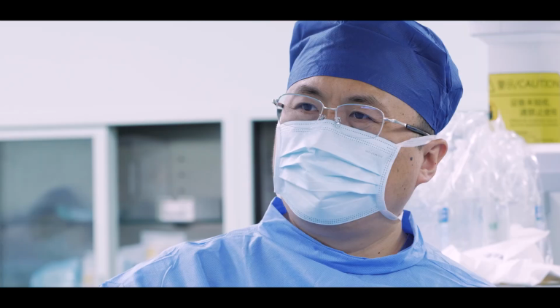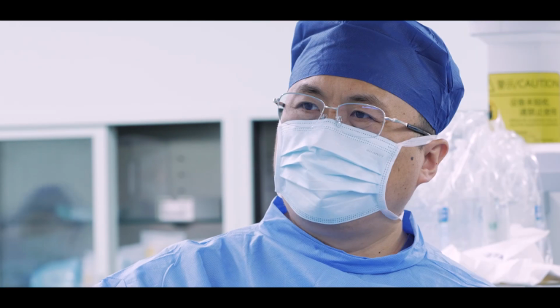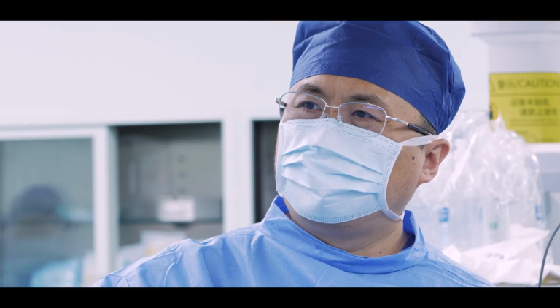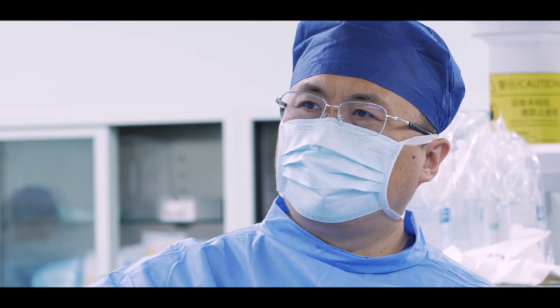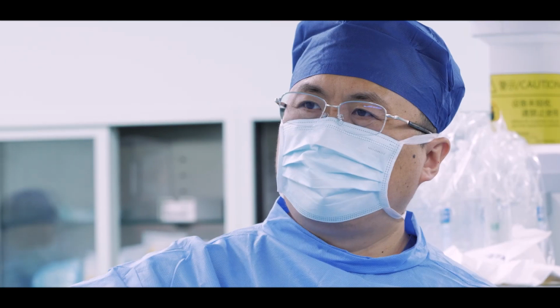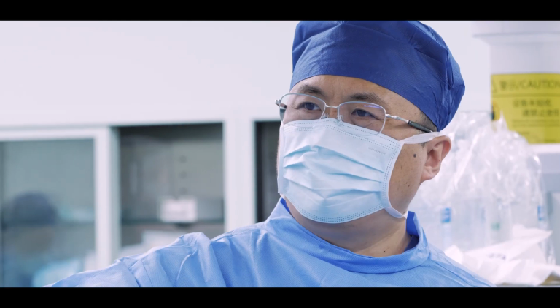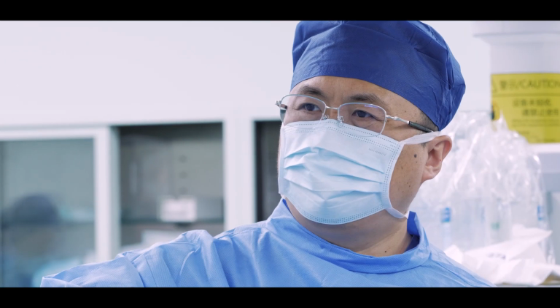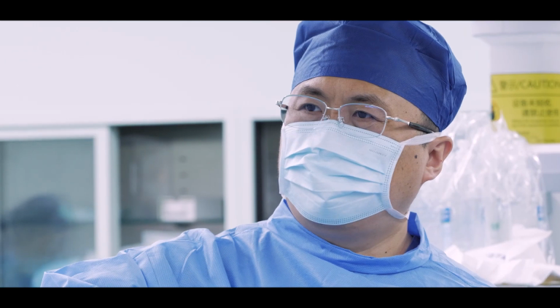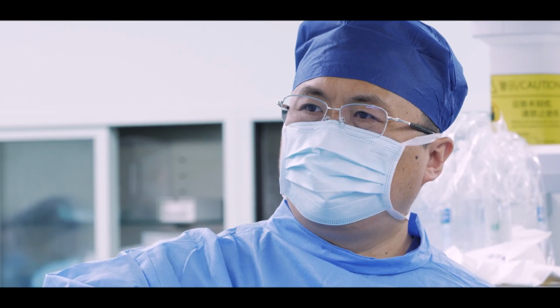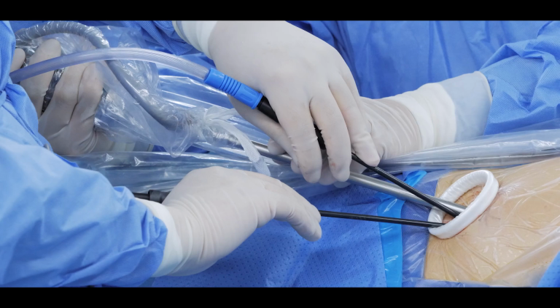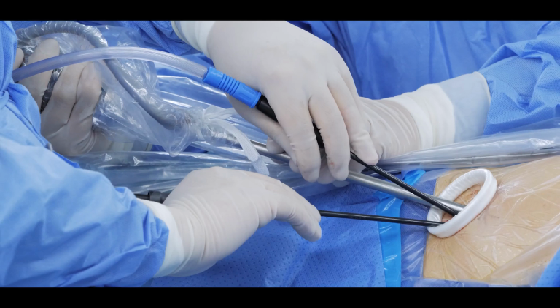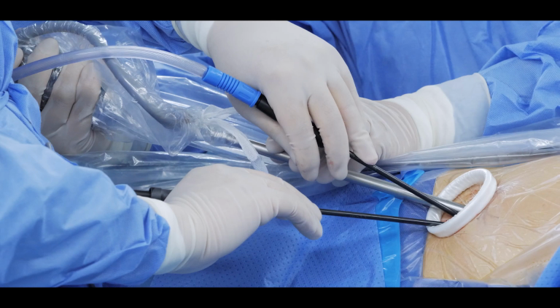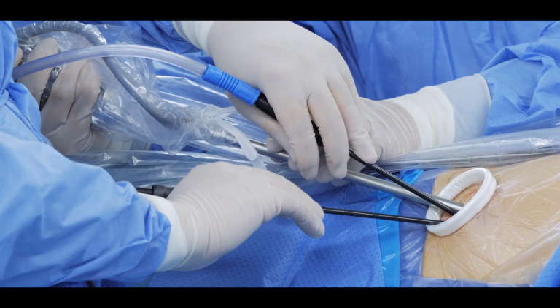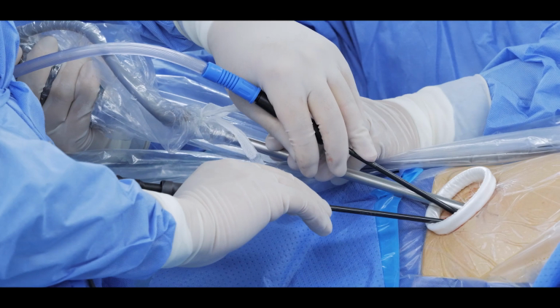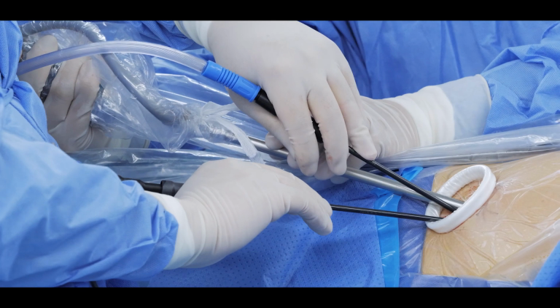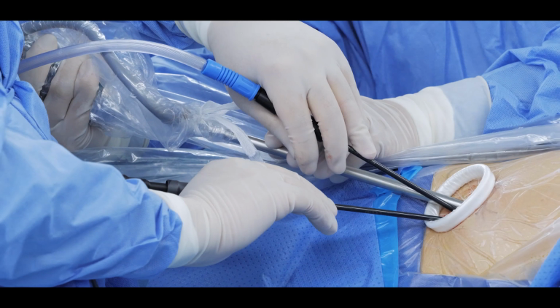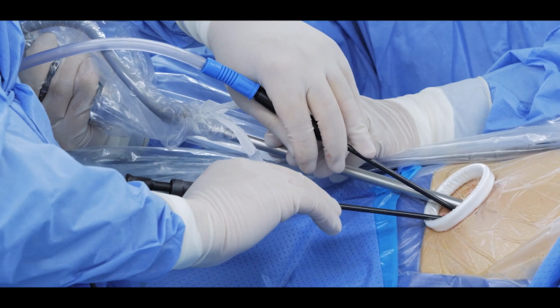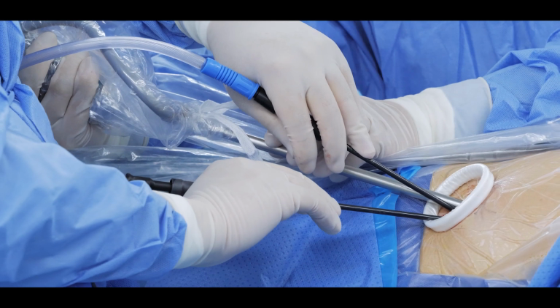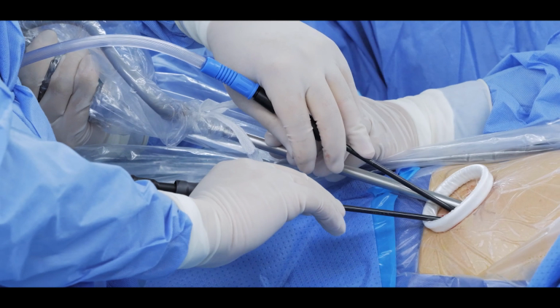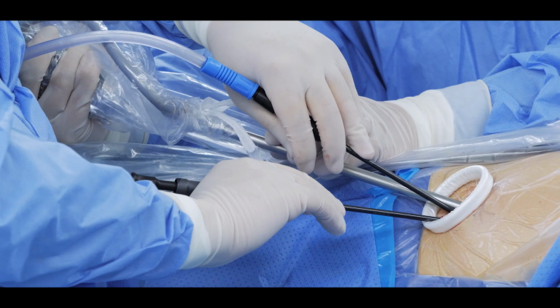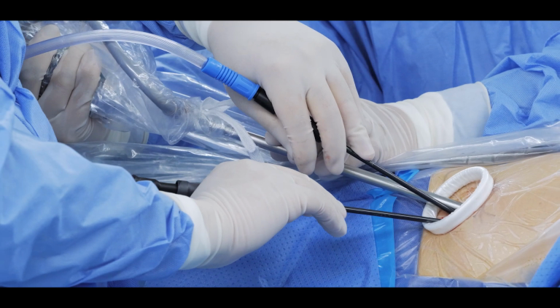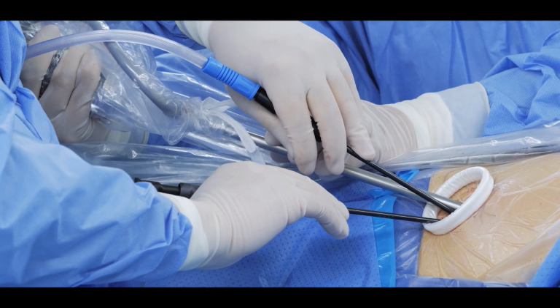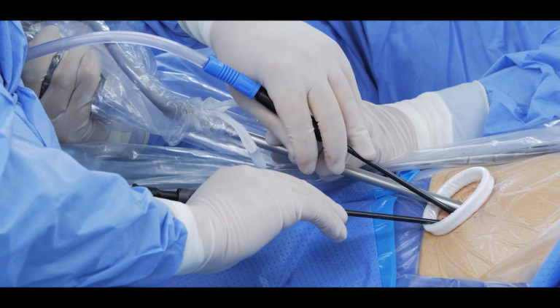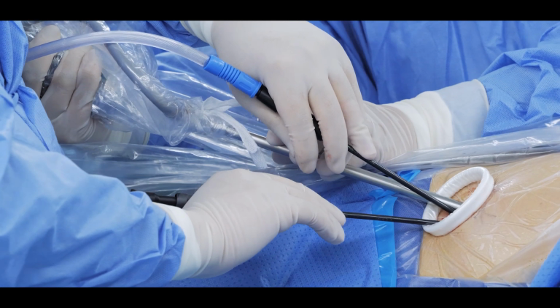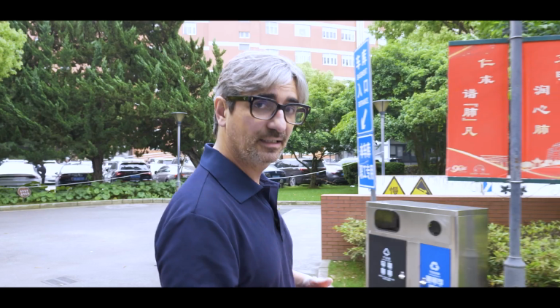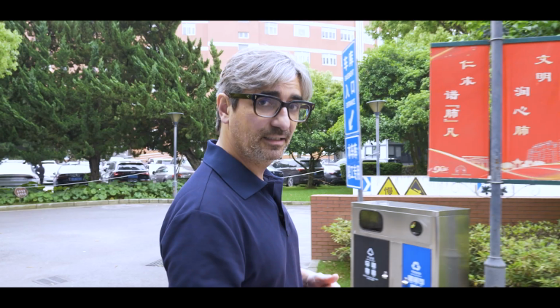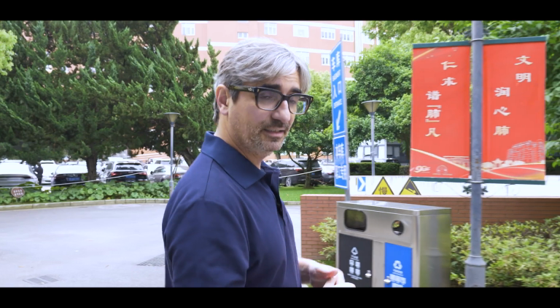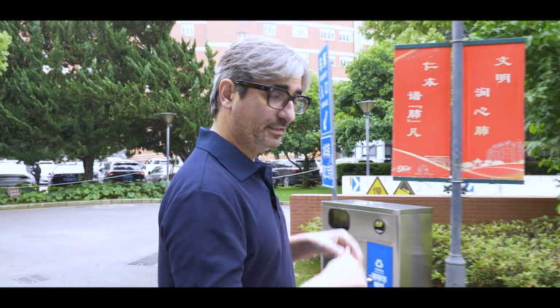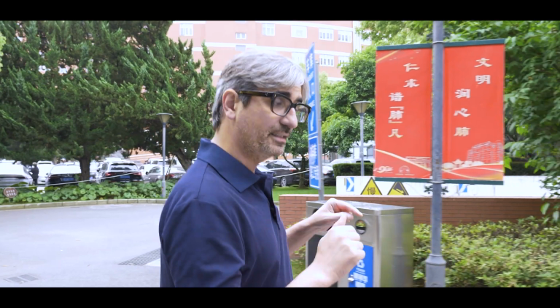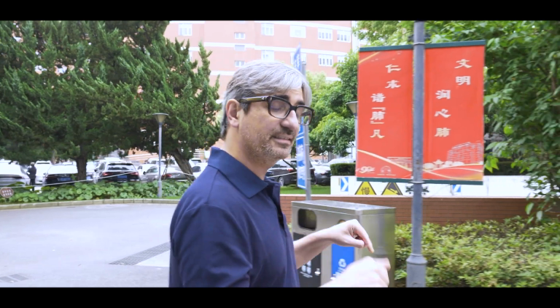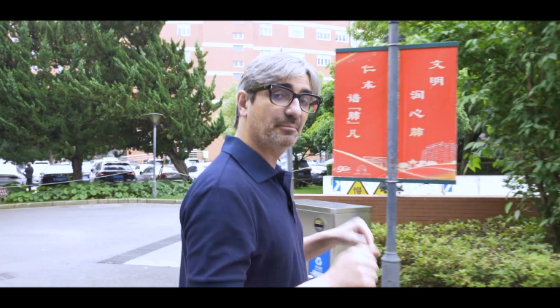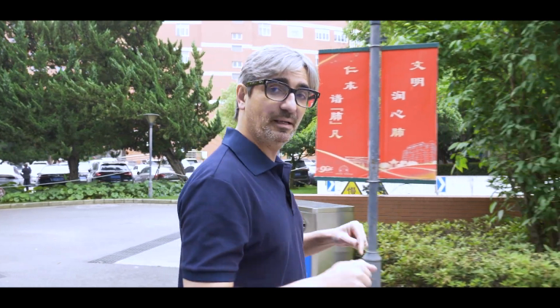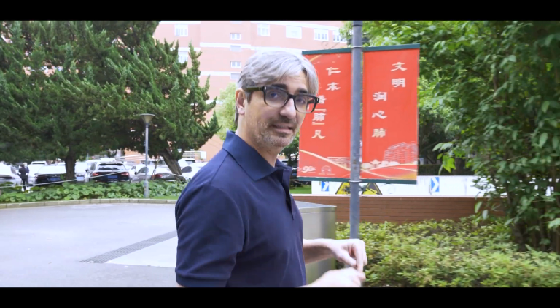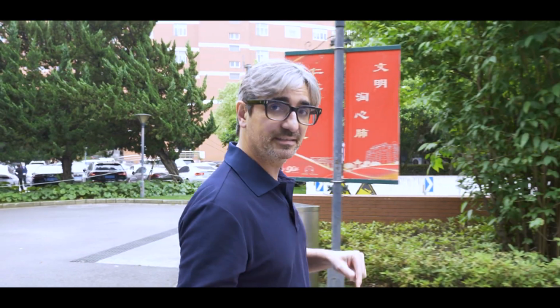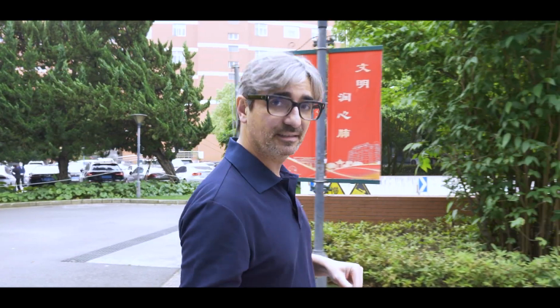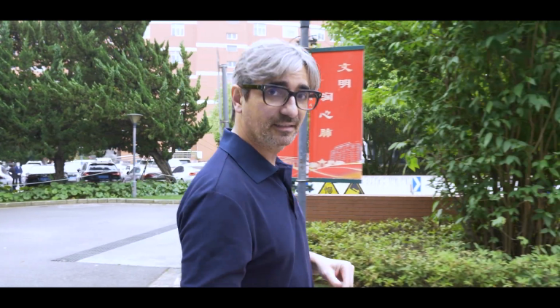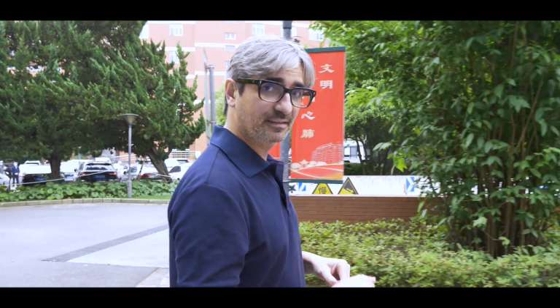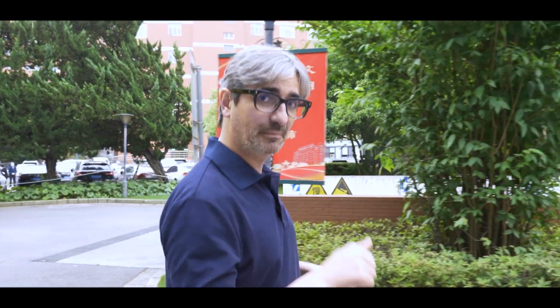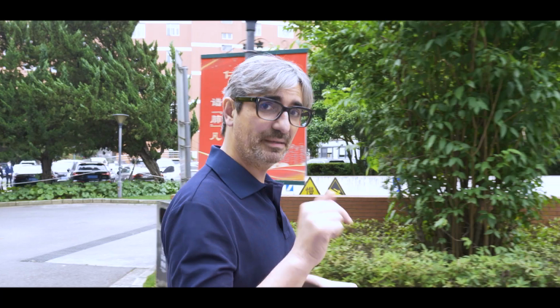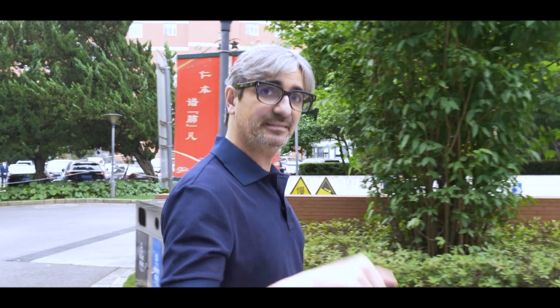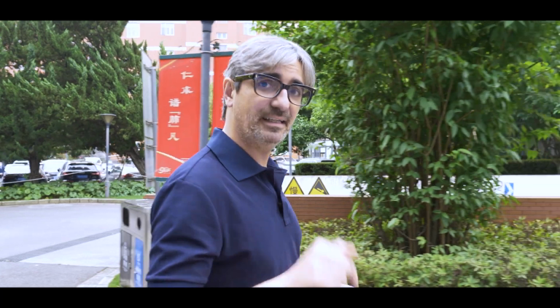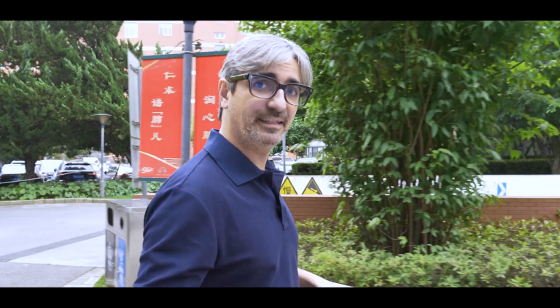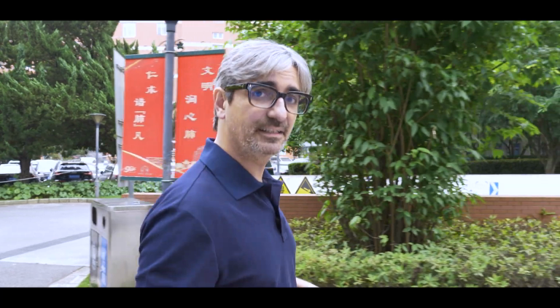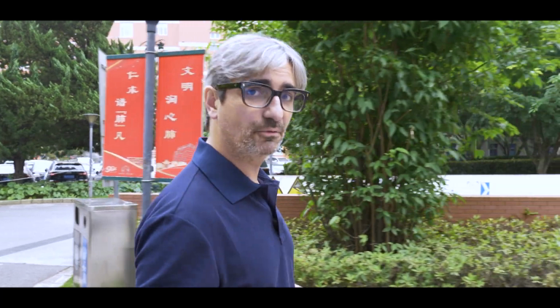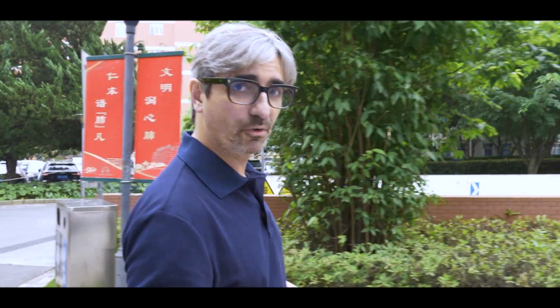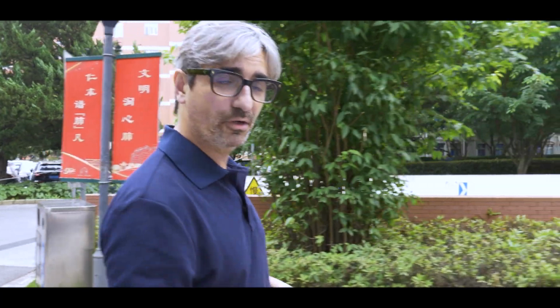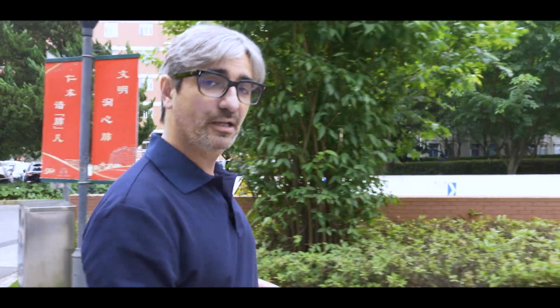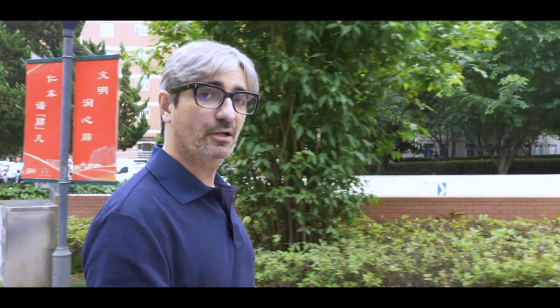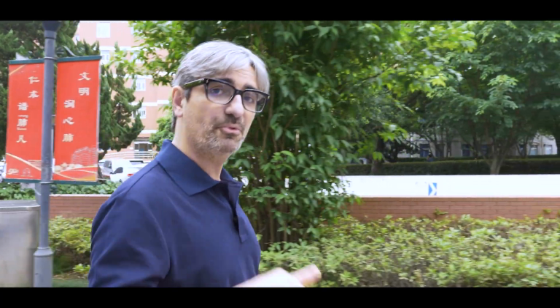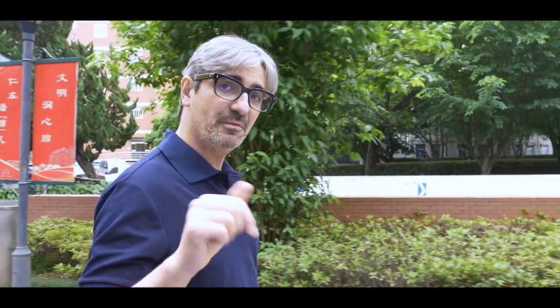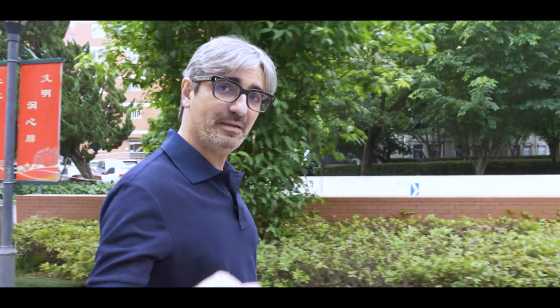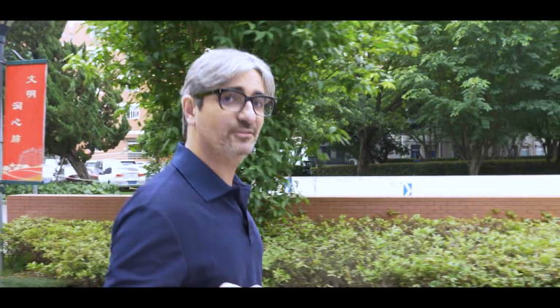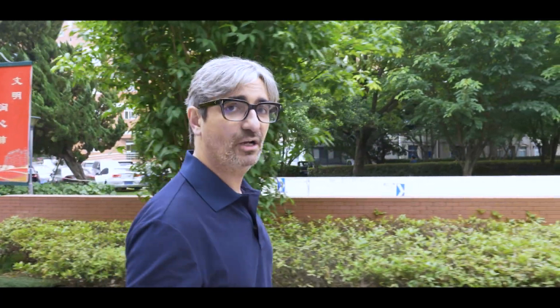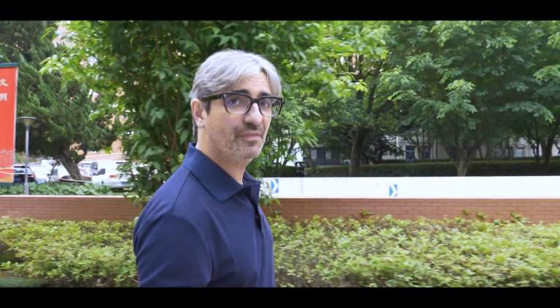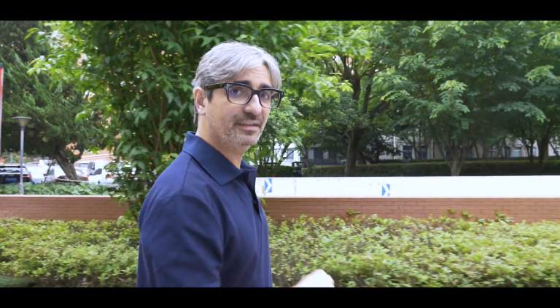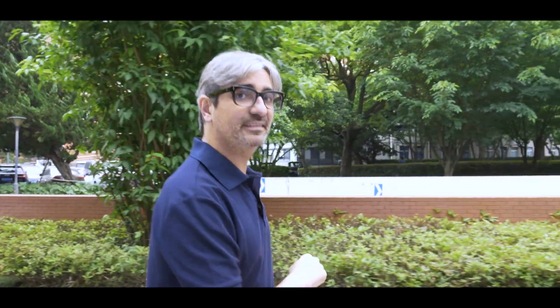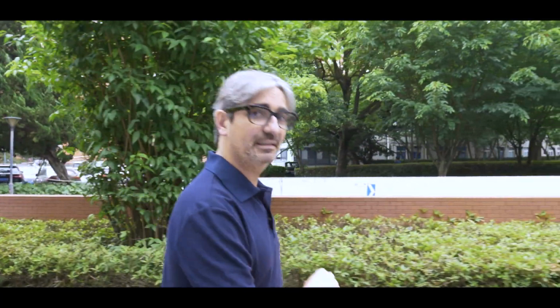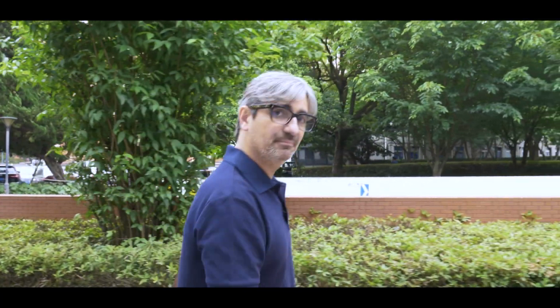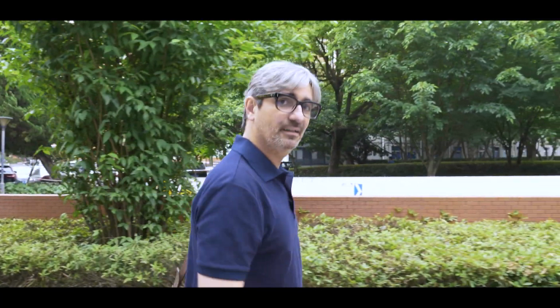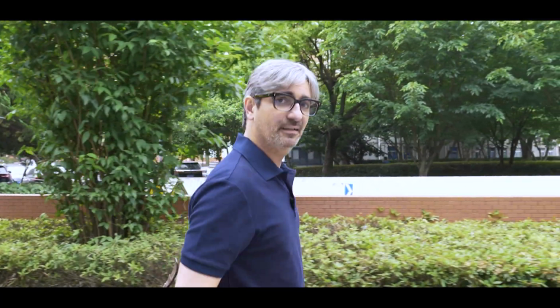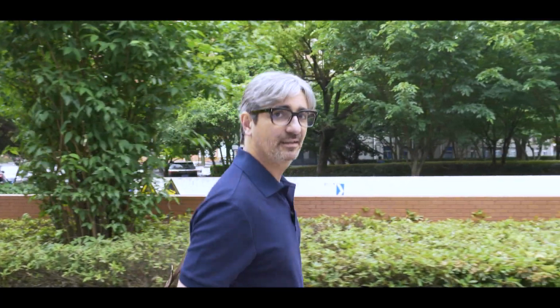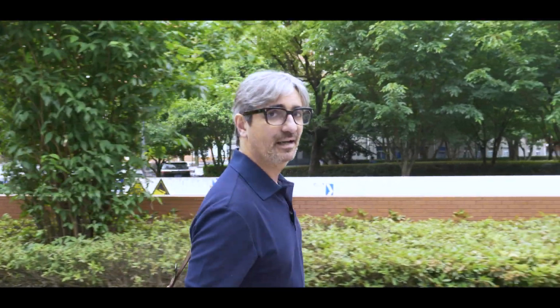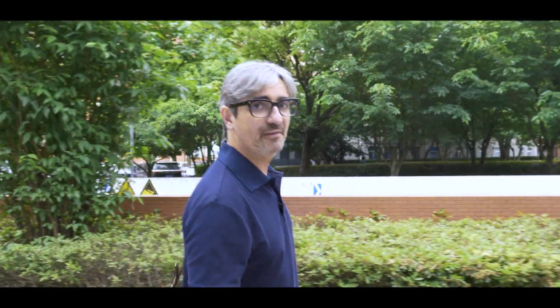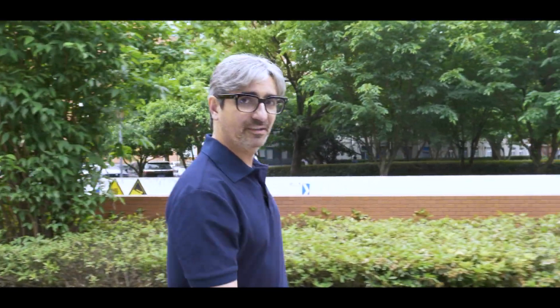If you are interested to learn uniportal technique, this is the place — the biggest center in the world with the best thoracic team ever.